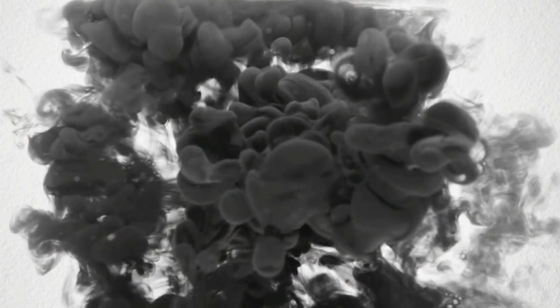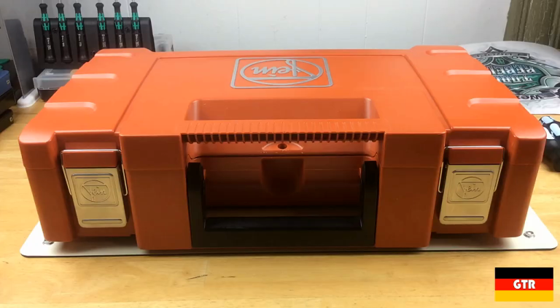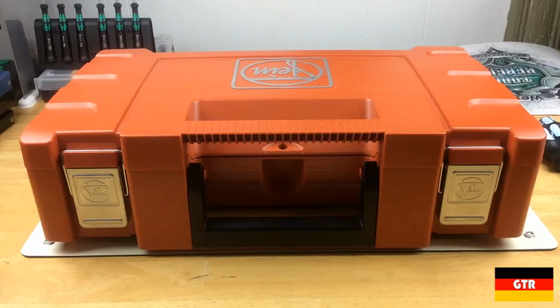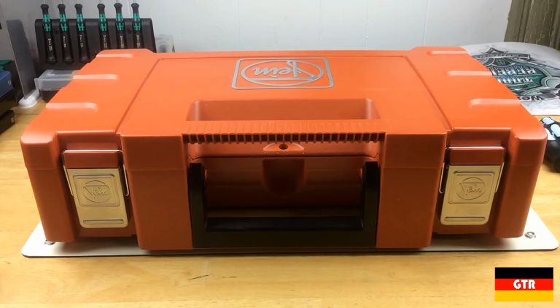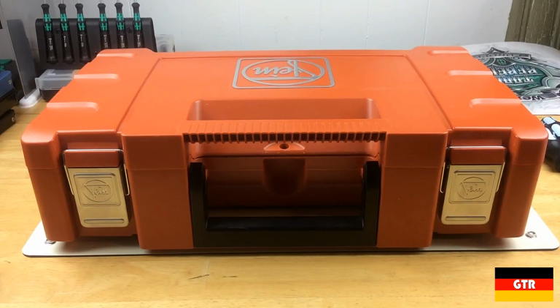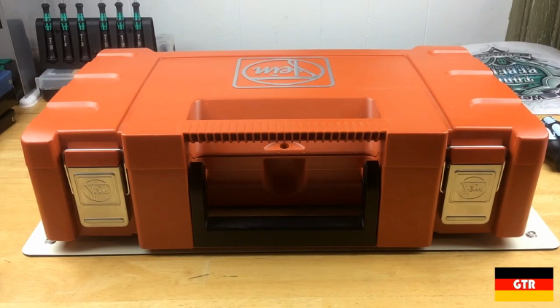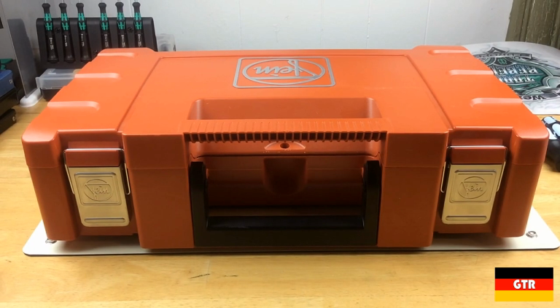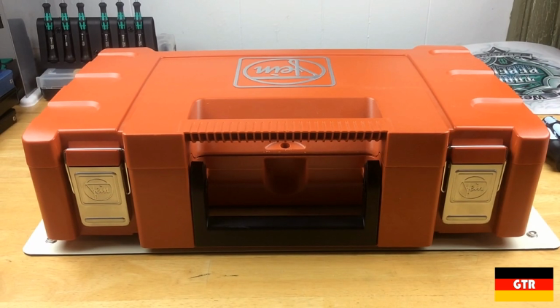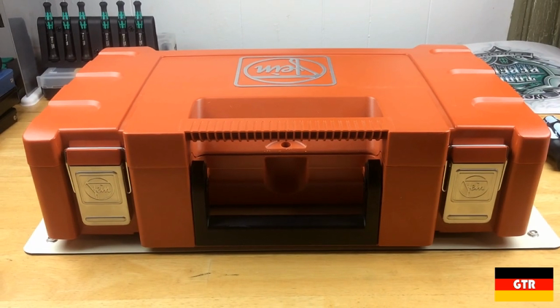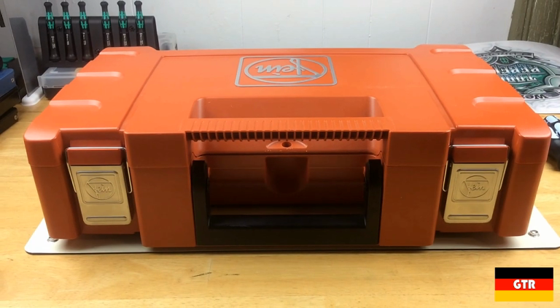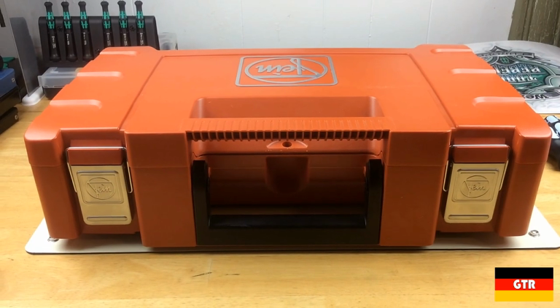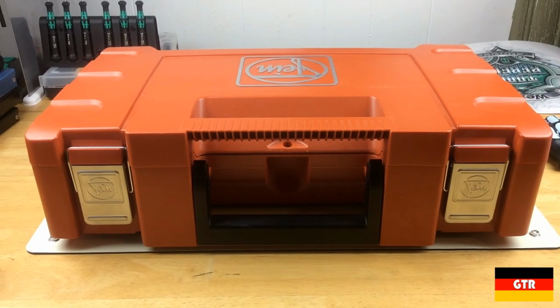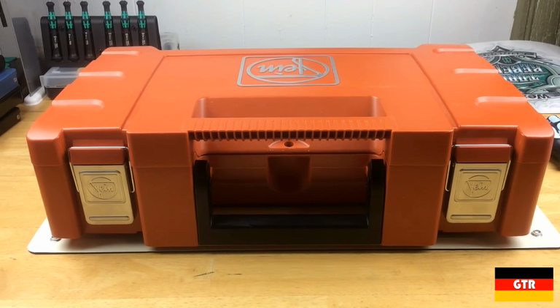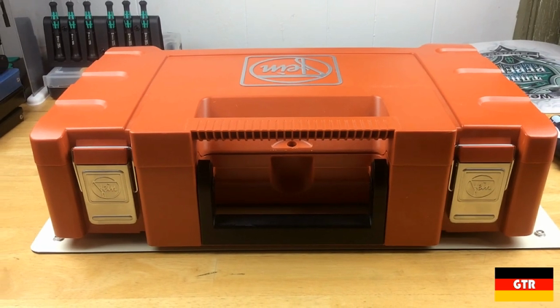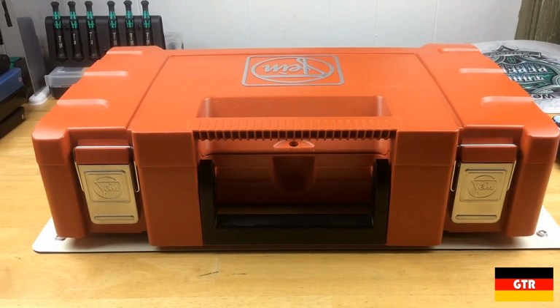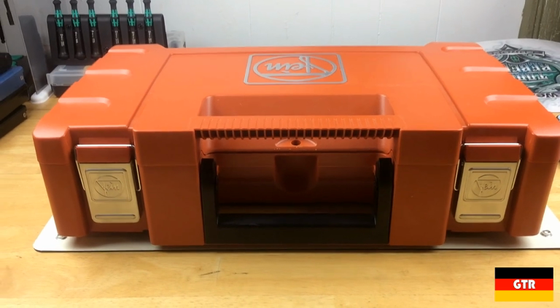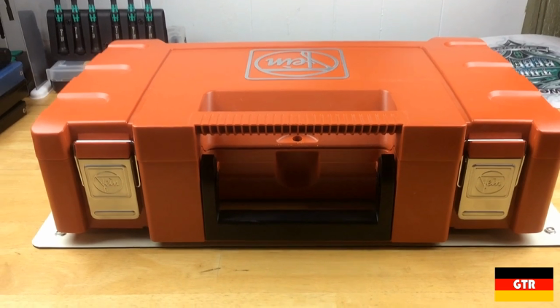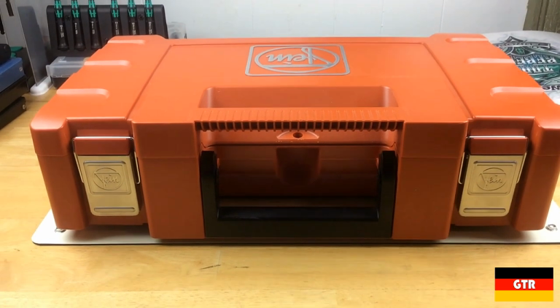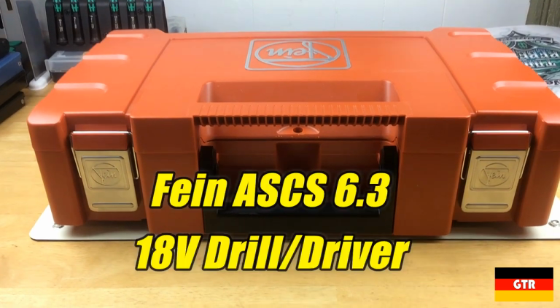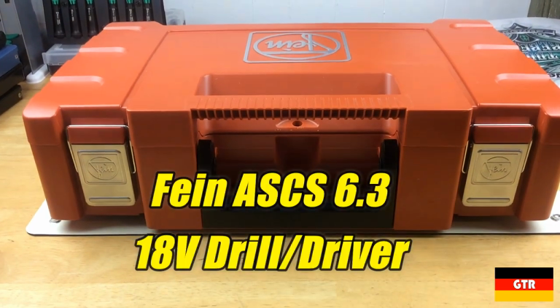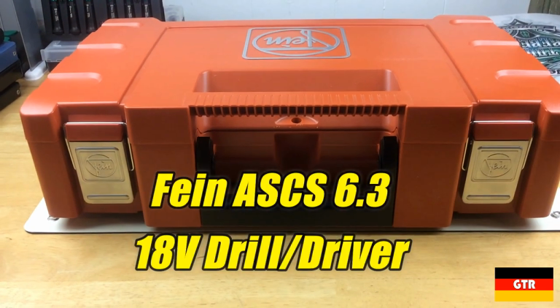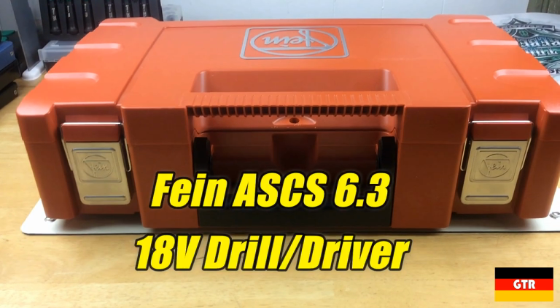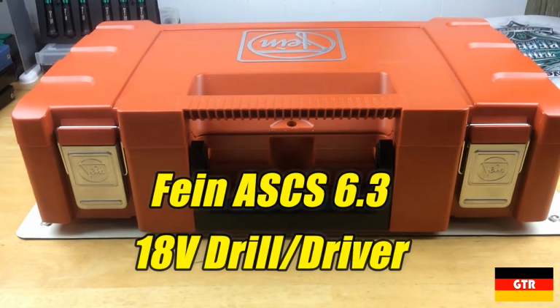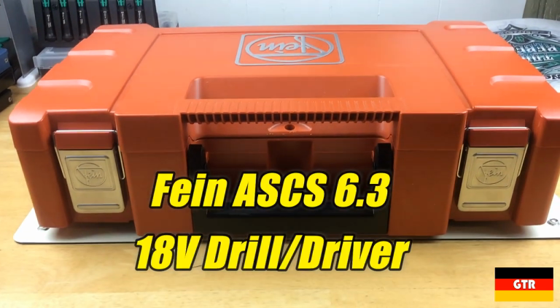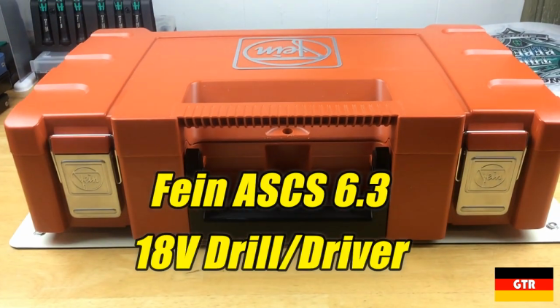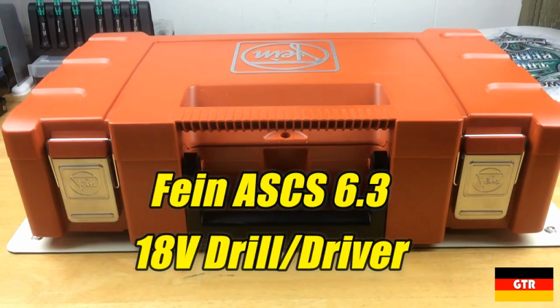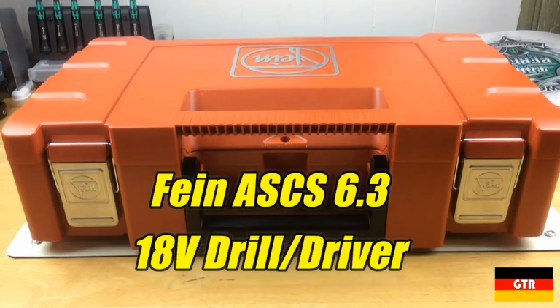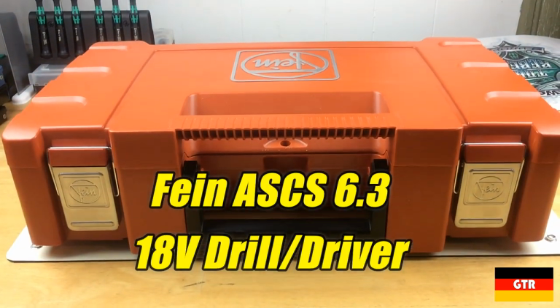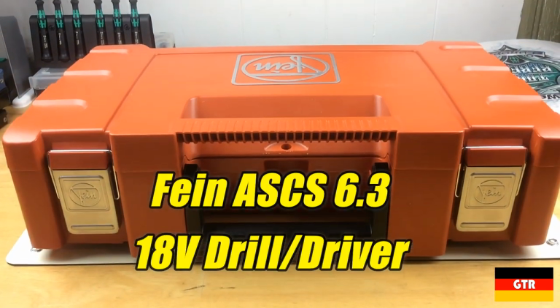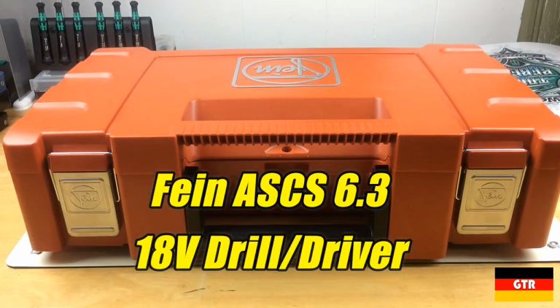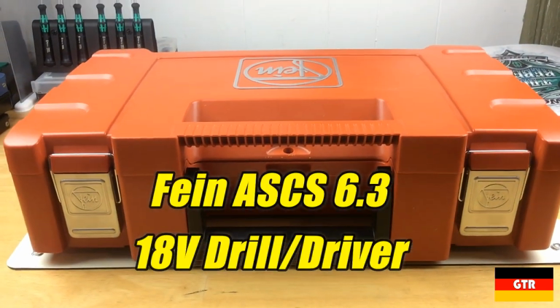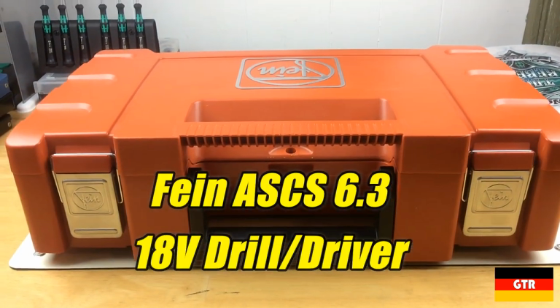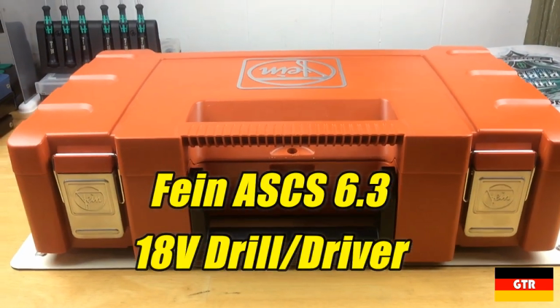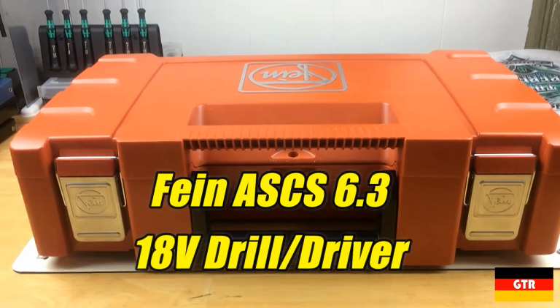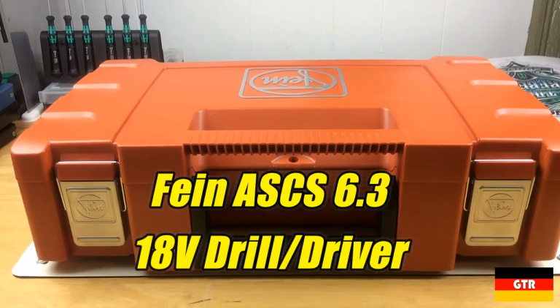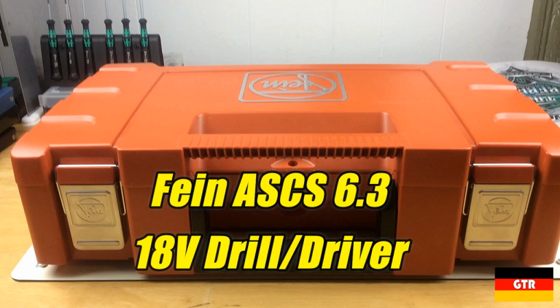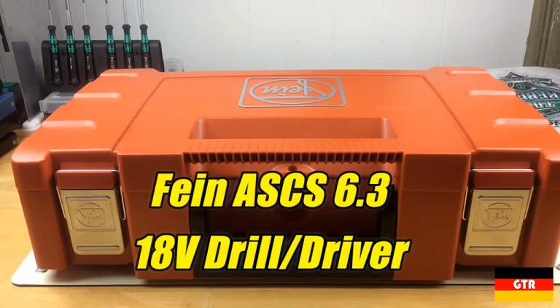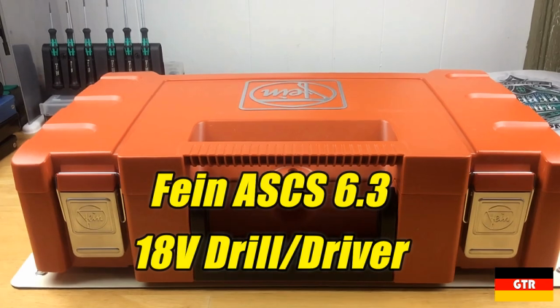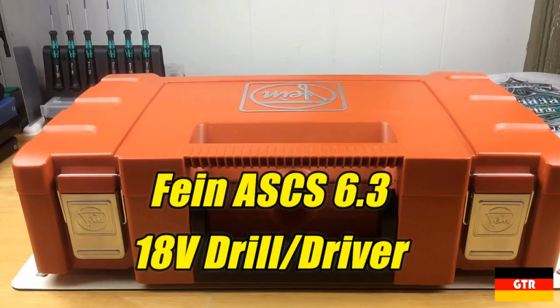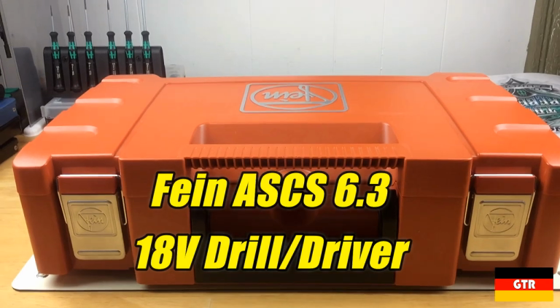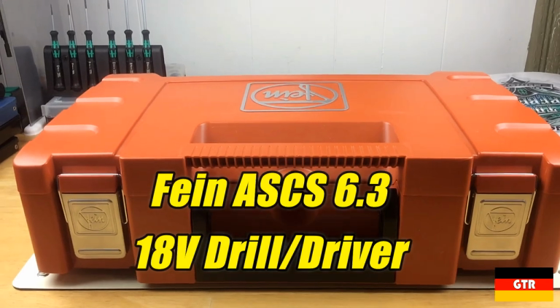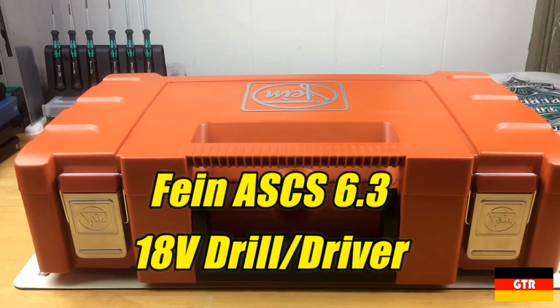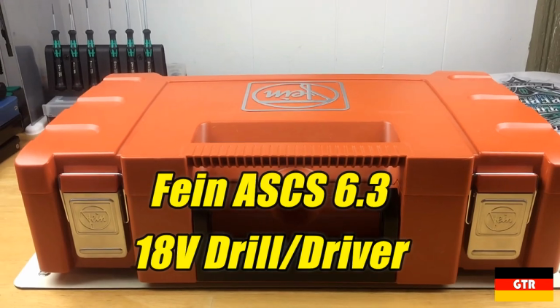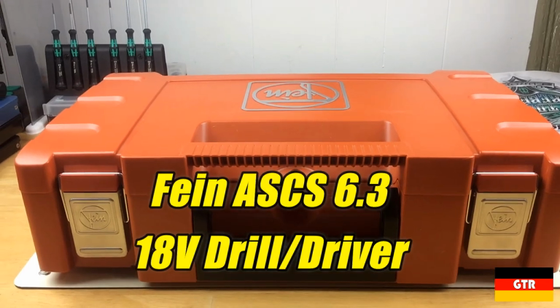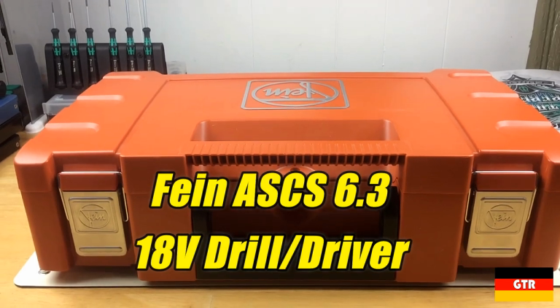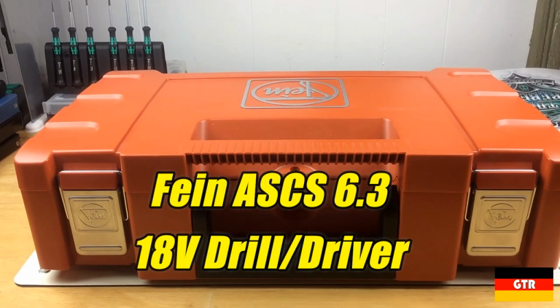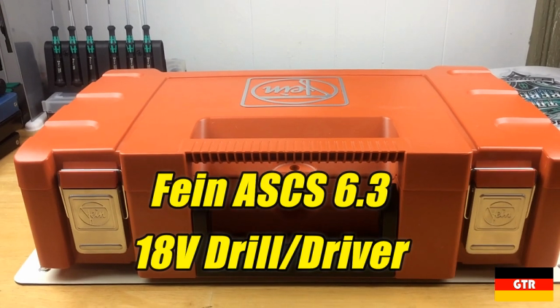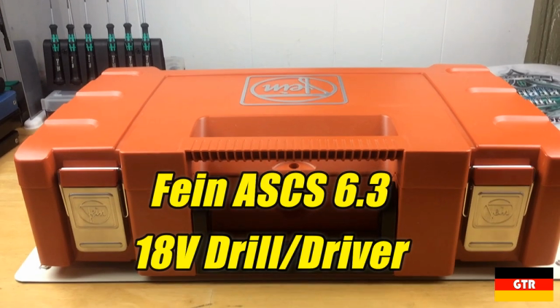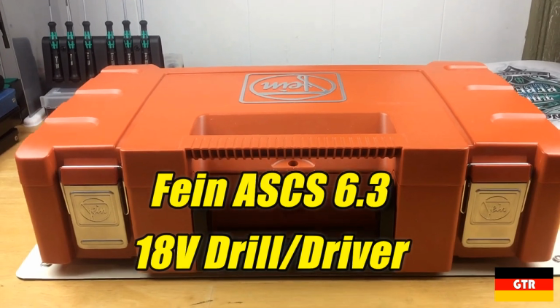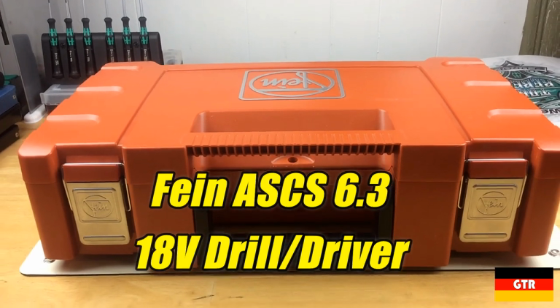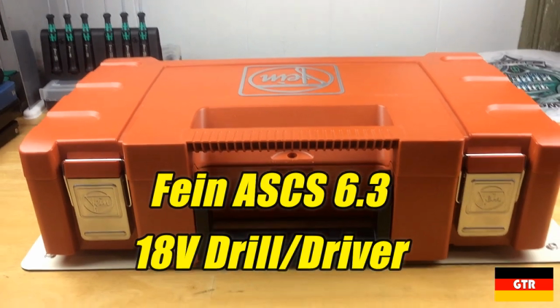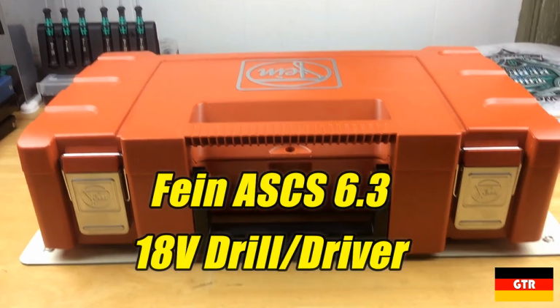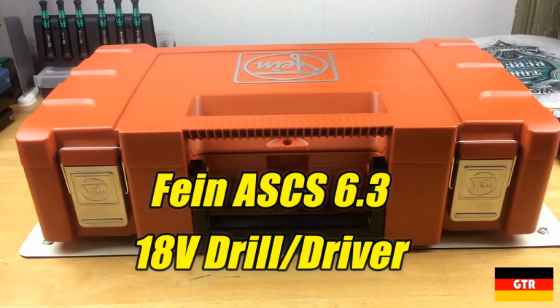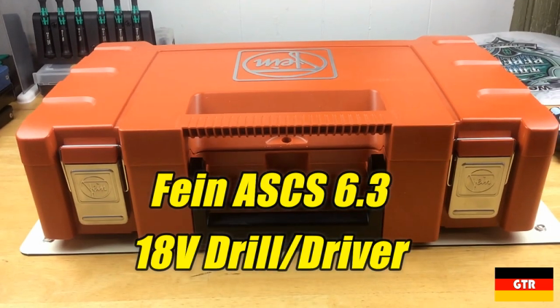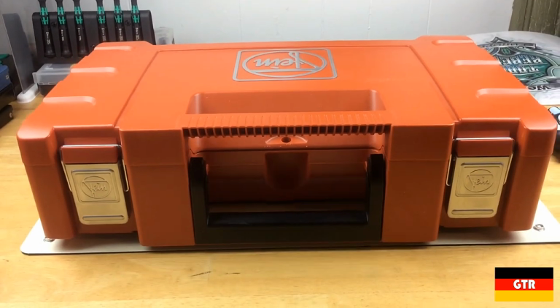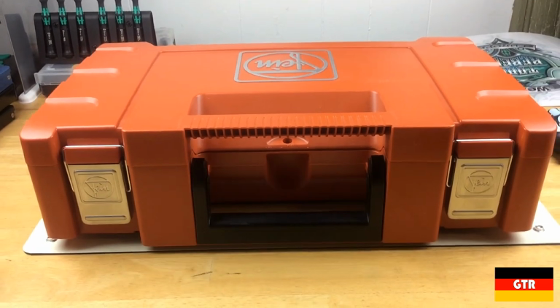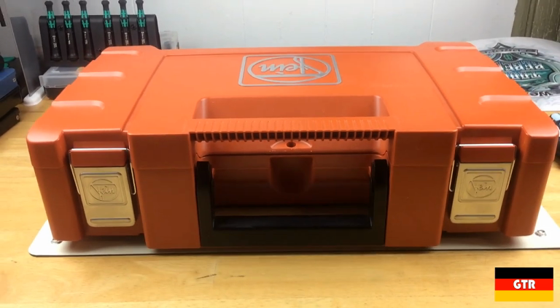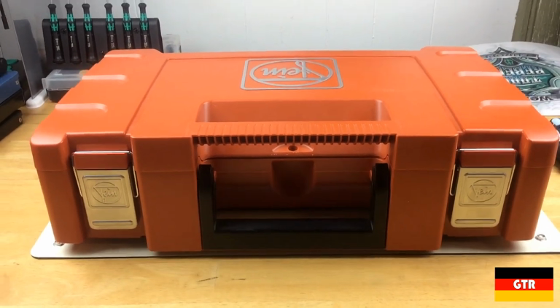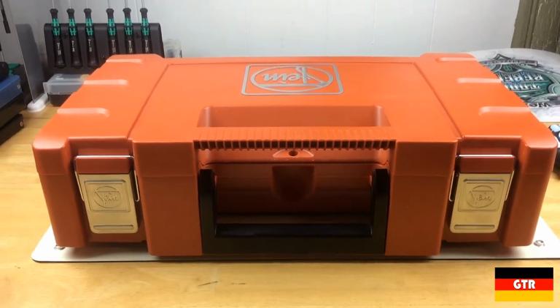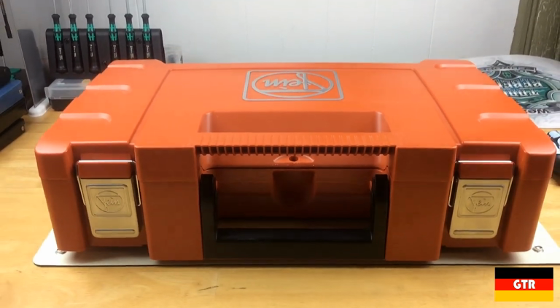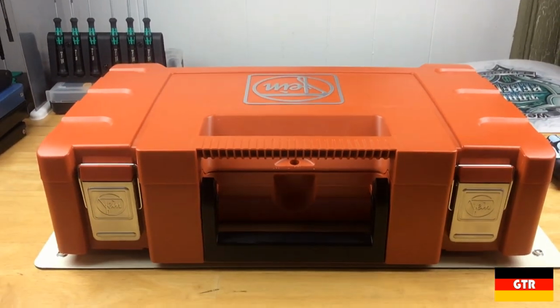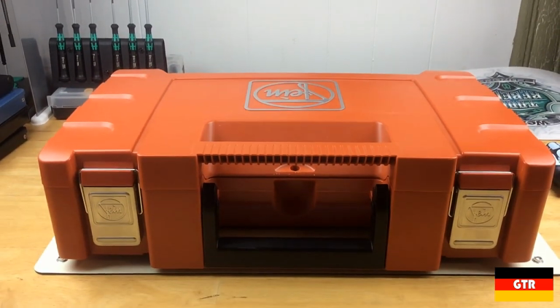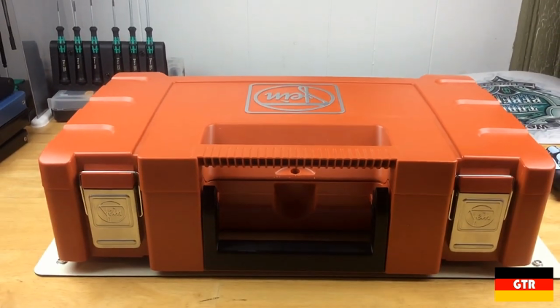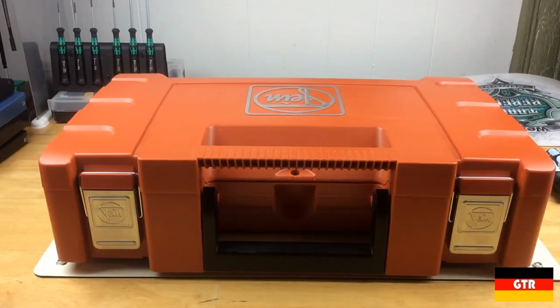Welcome everyone to German Tour Reviews. Today we have the Fein ASCS 6.3 18-volt cordless drill driver set.